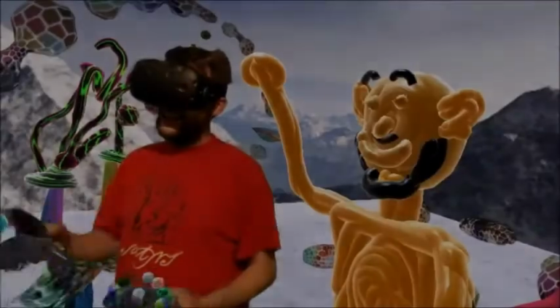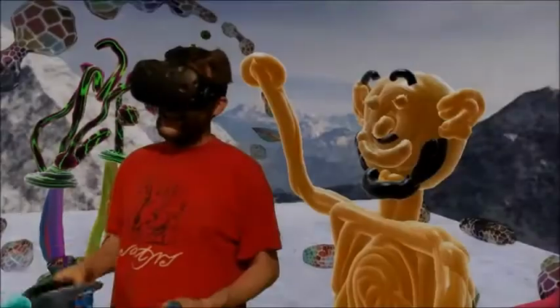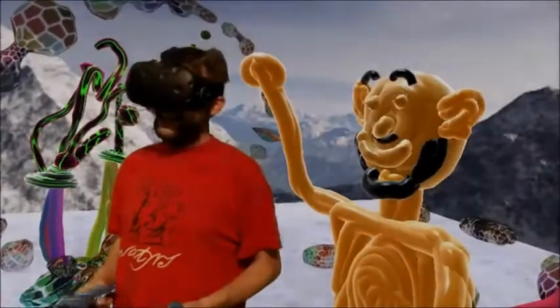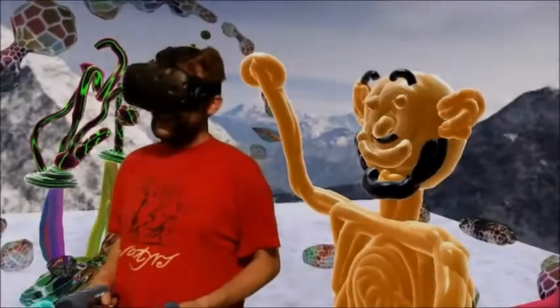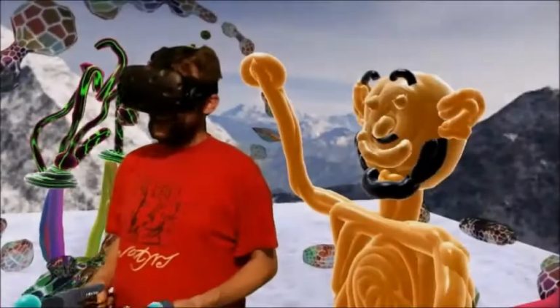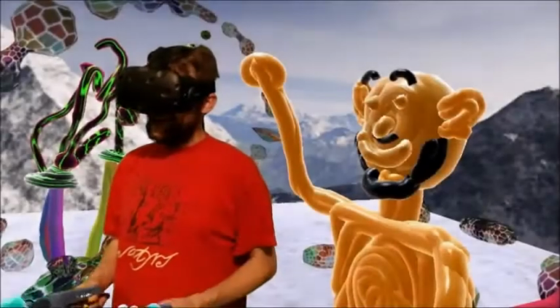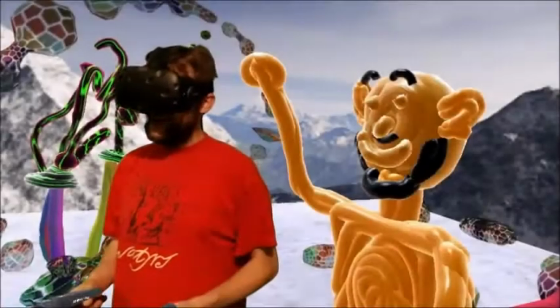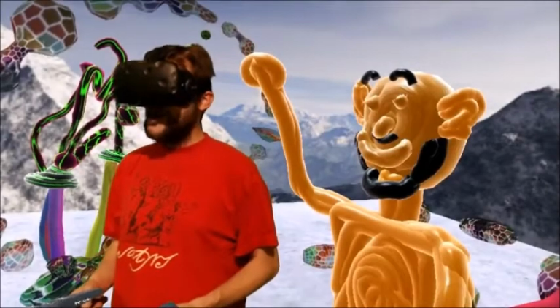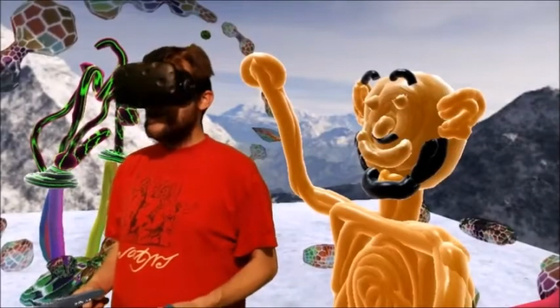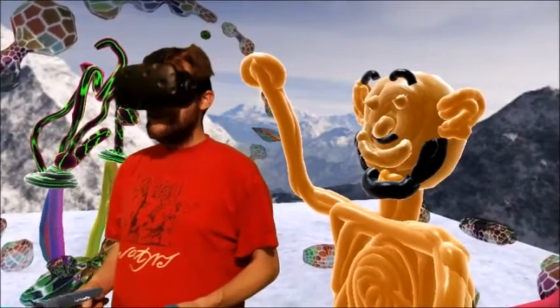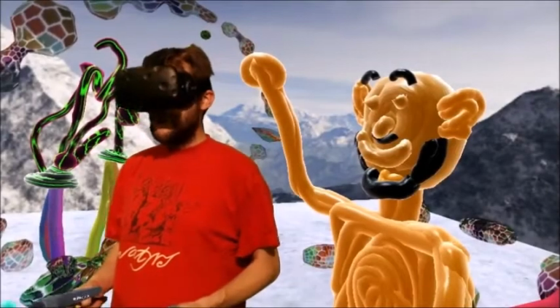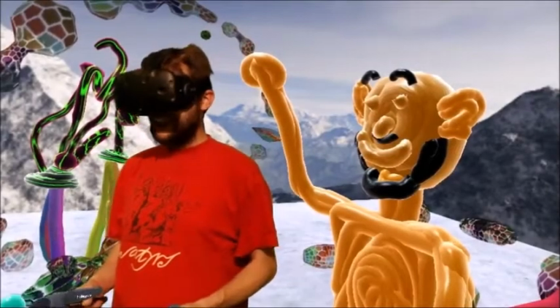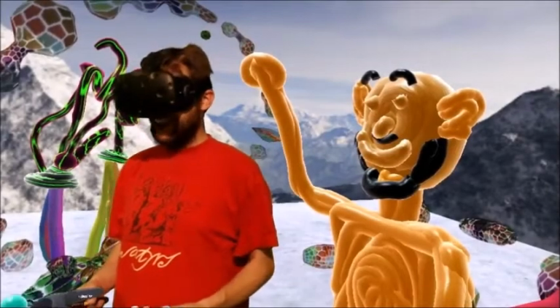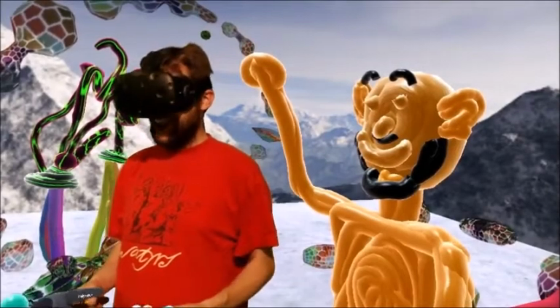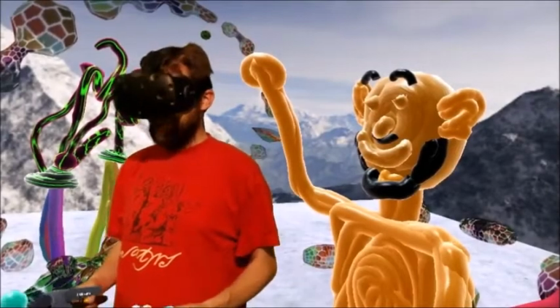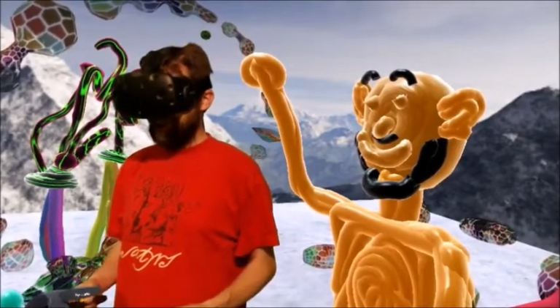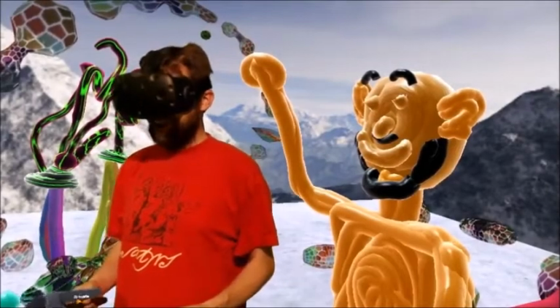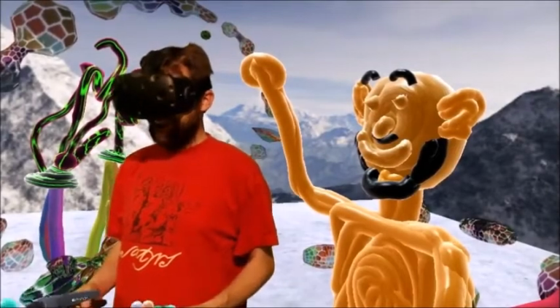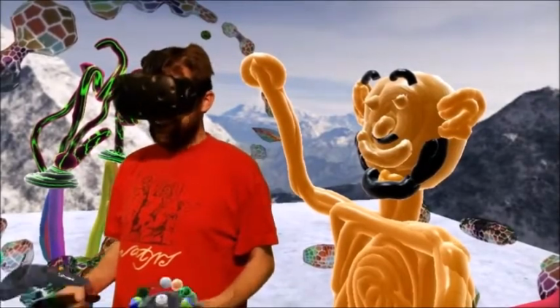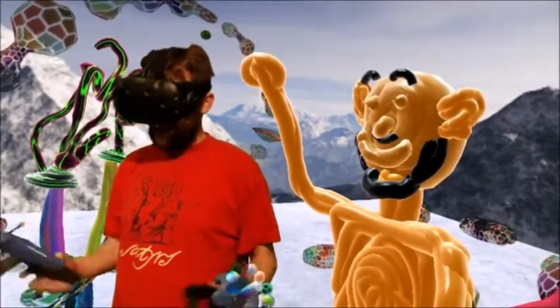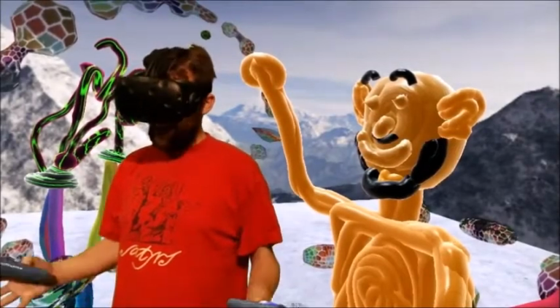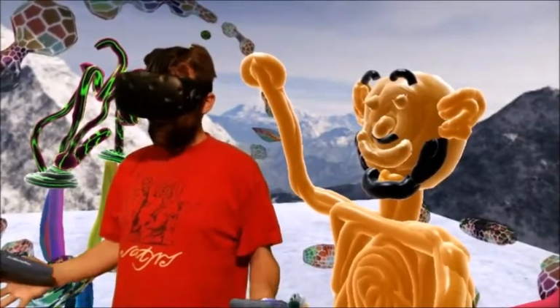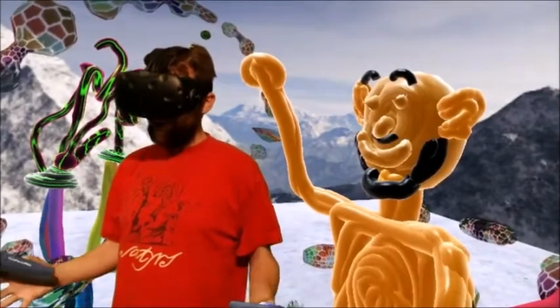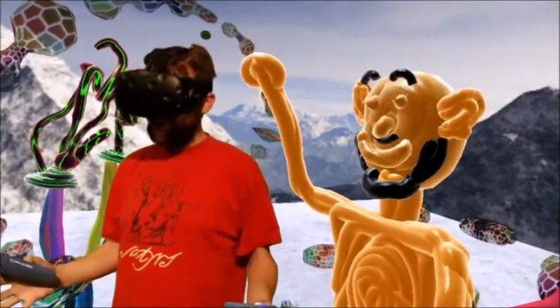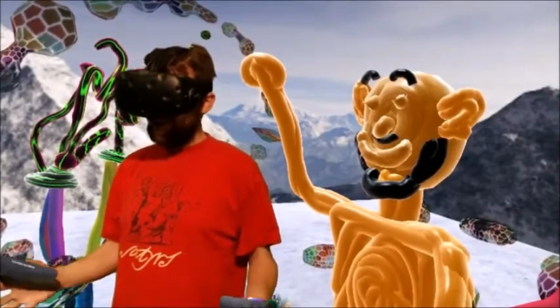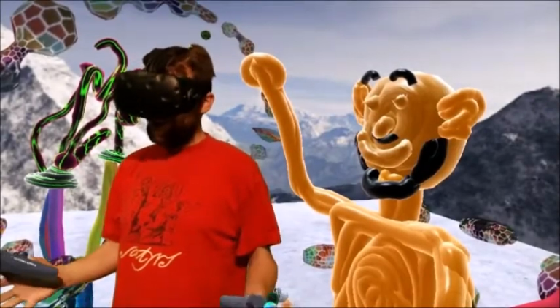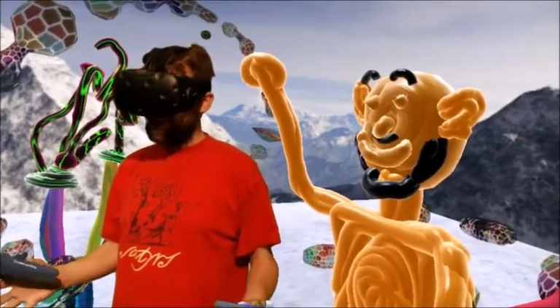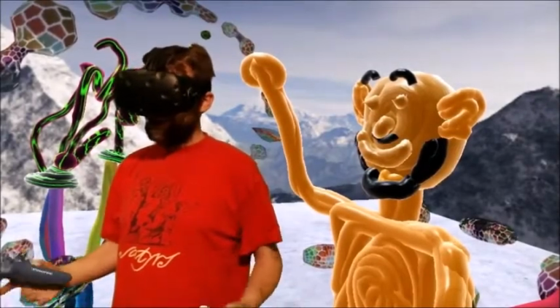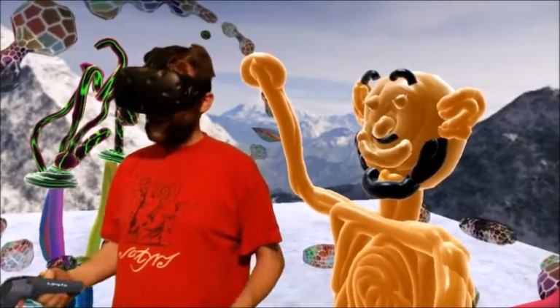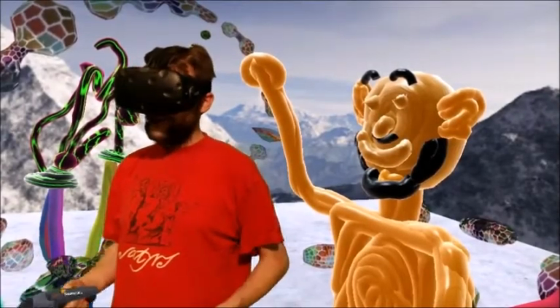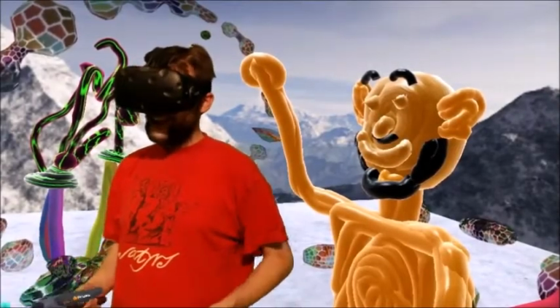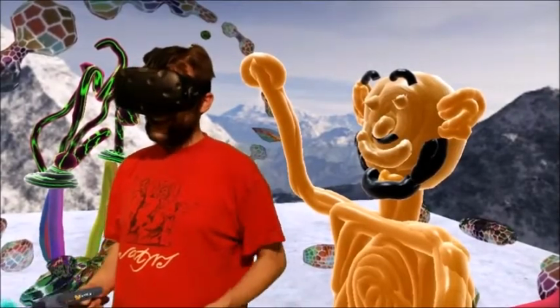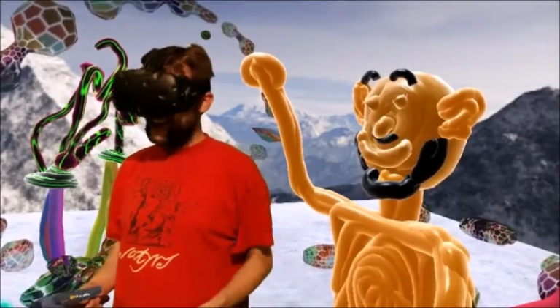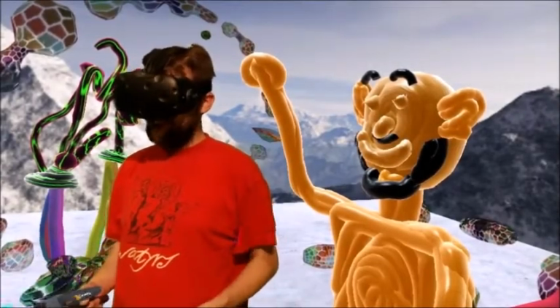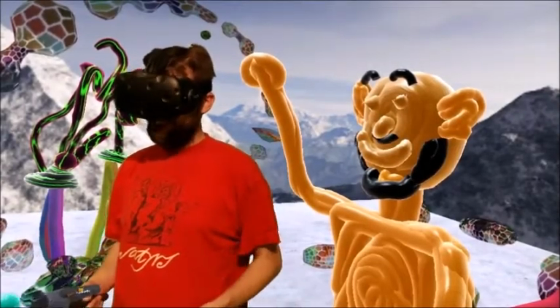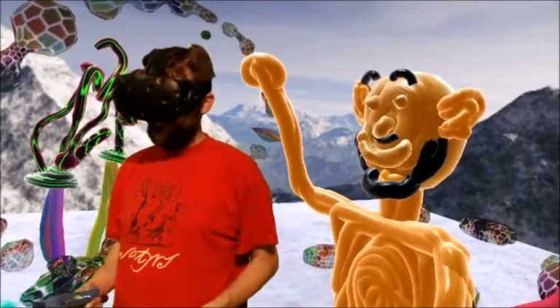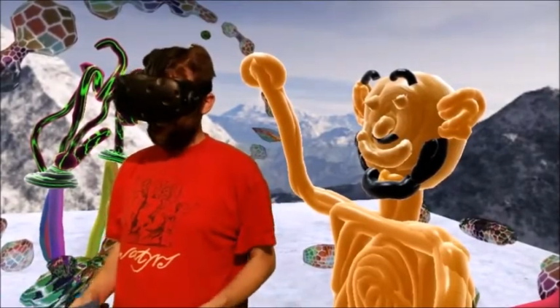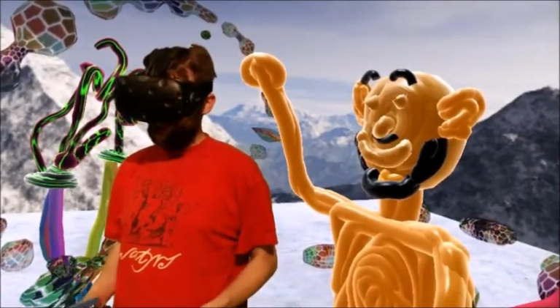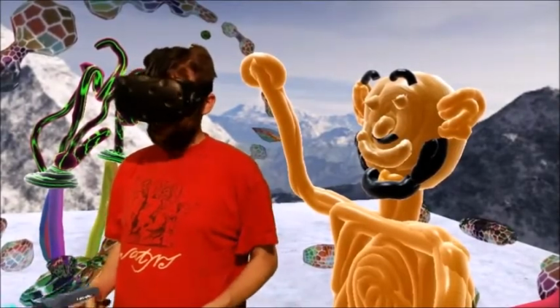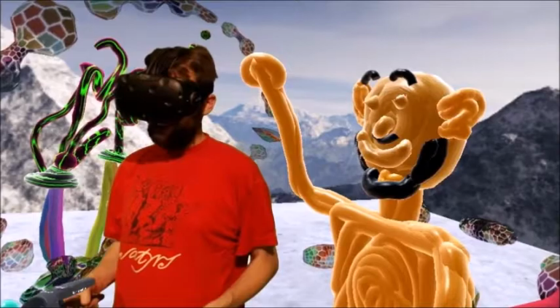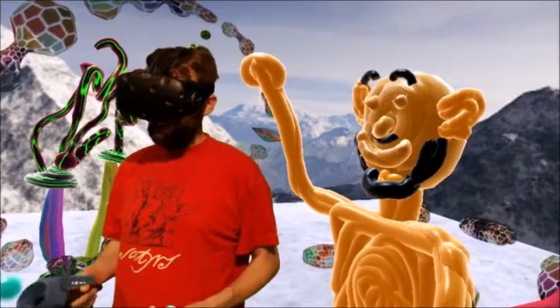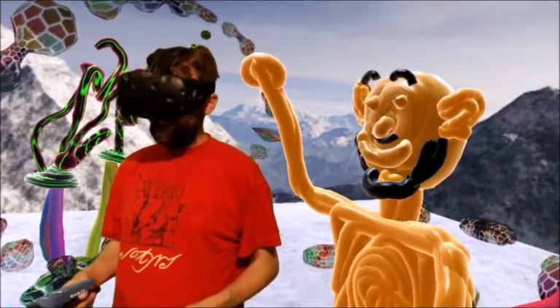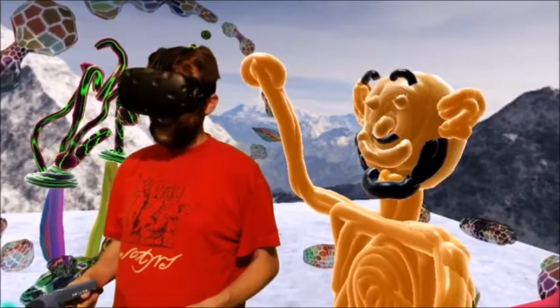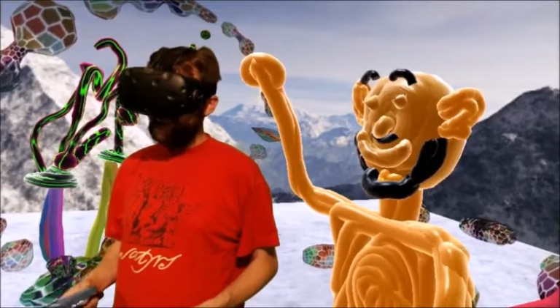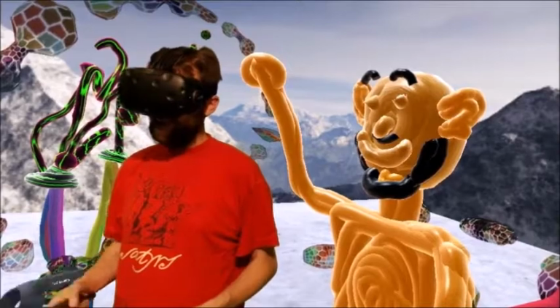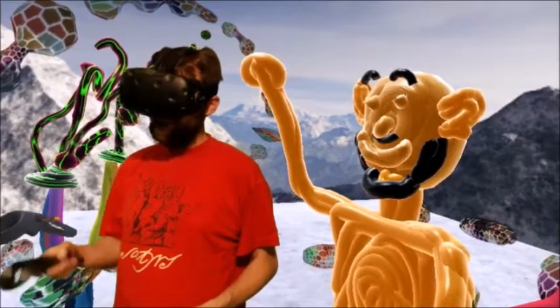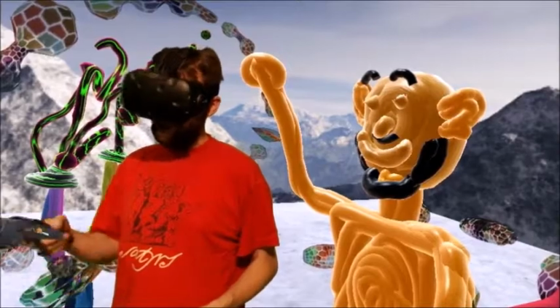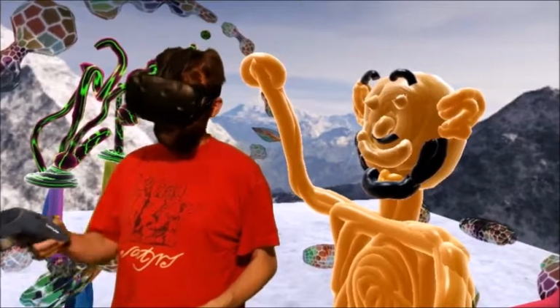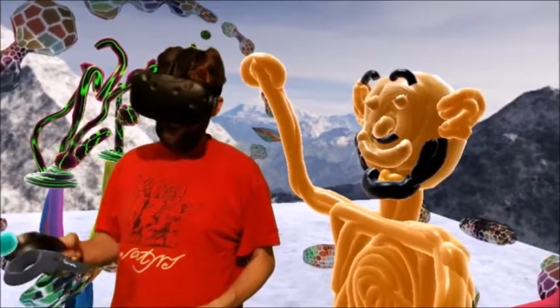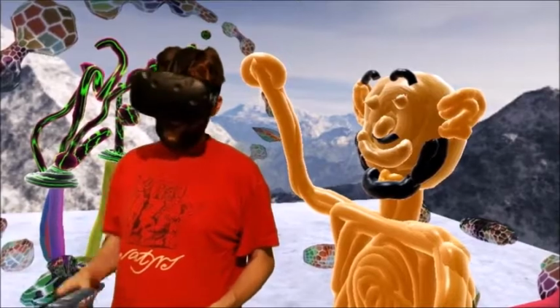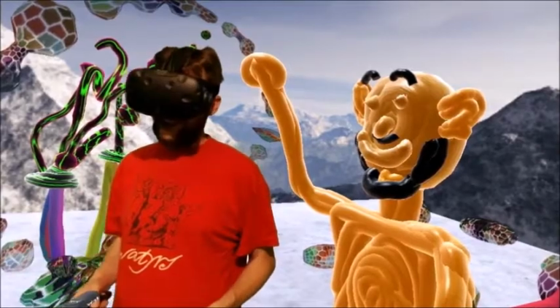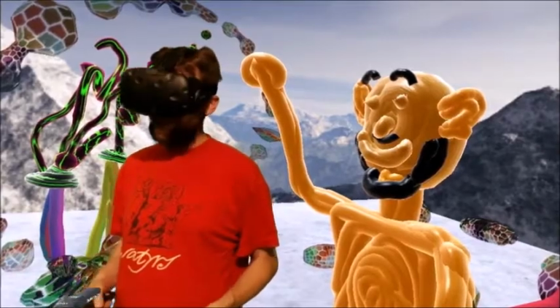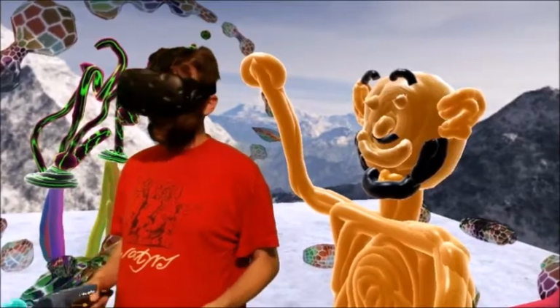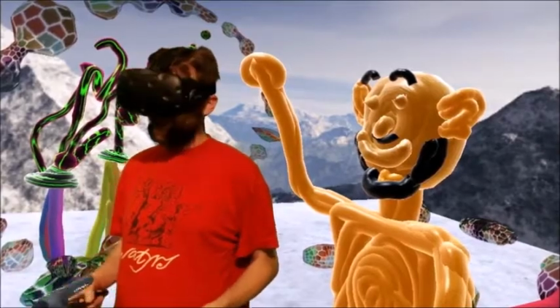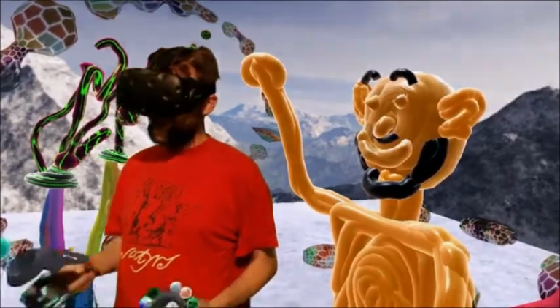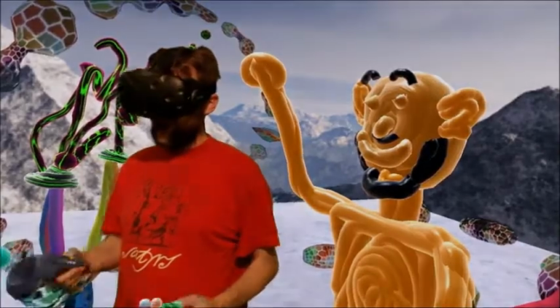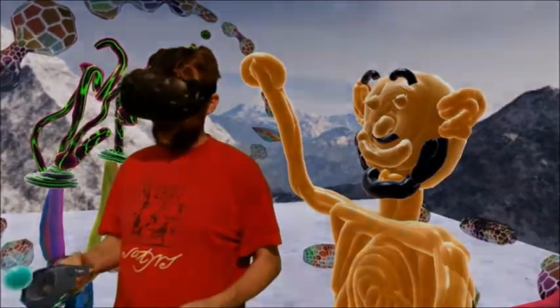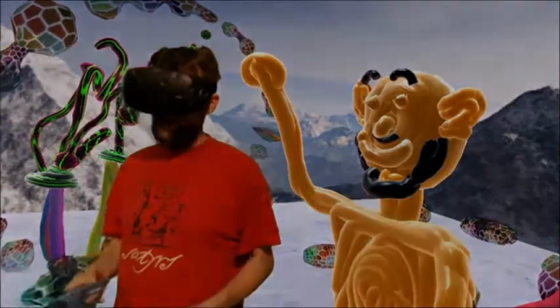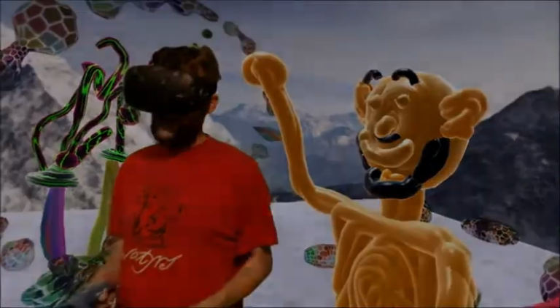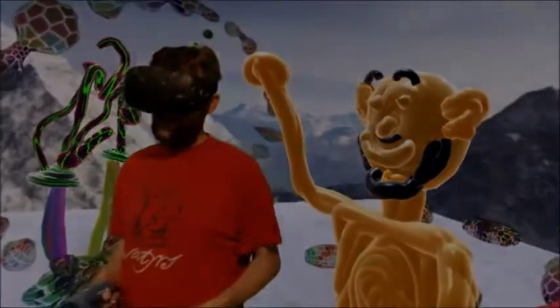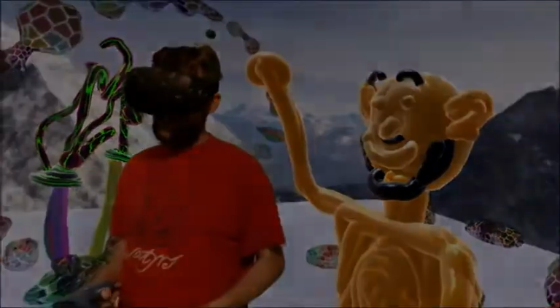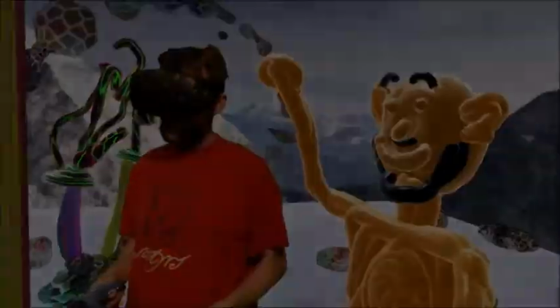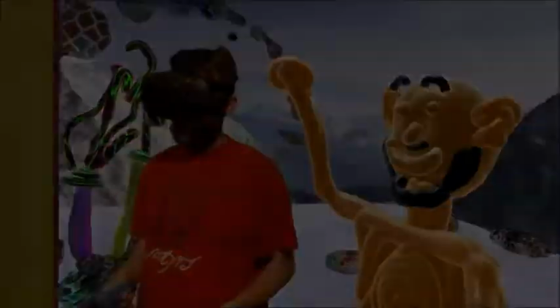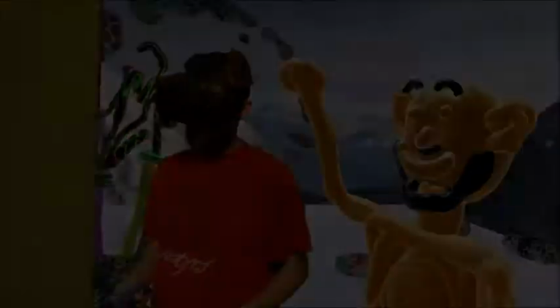Hi guys! Welcome to PaintLab, our virtual reality application which you can download in the Steam Store and Viveport.